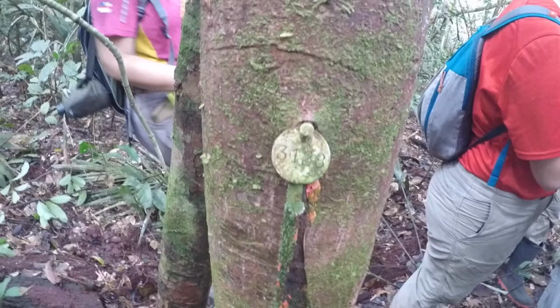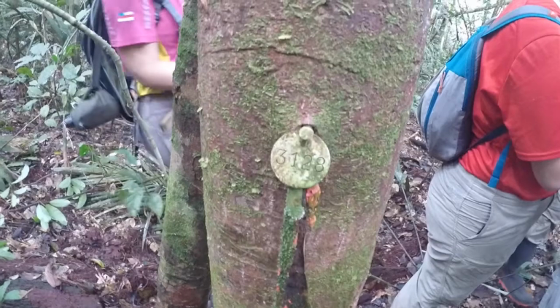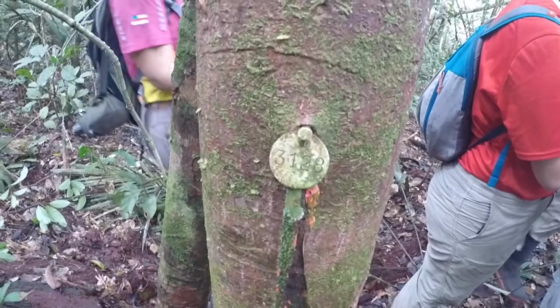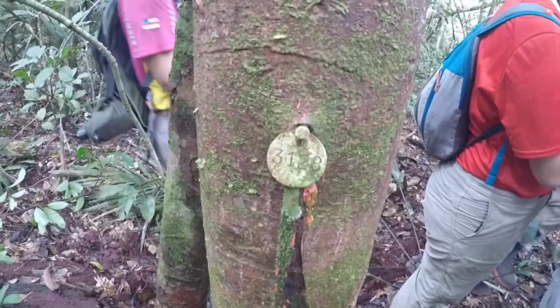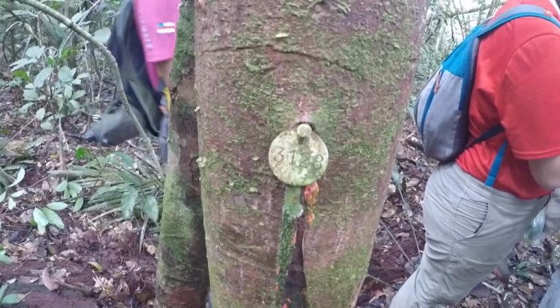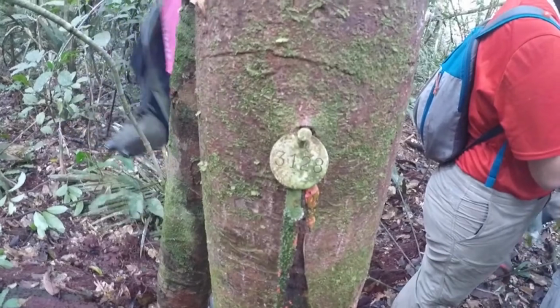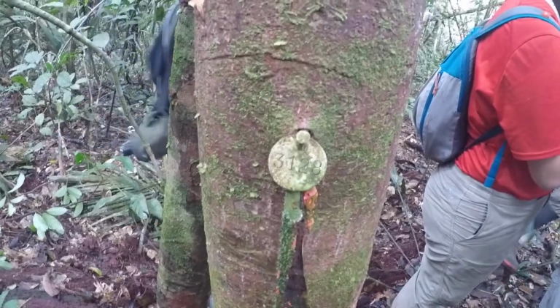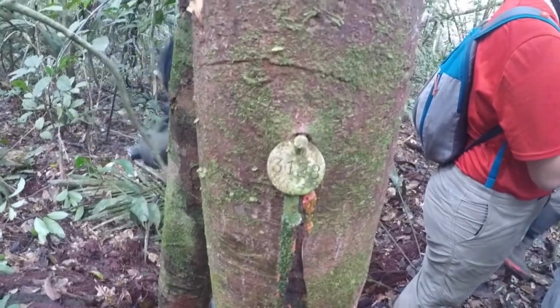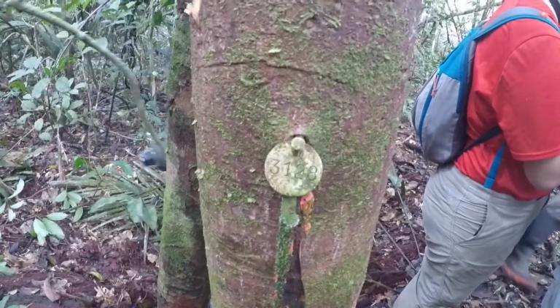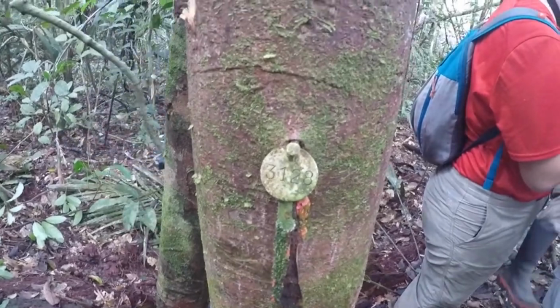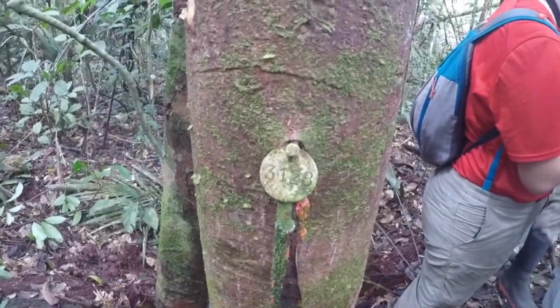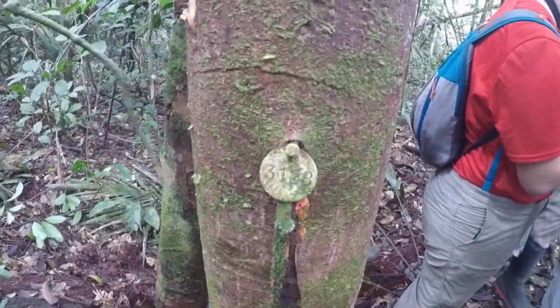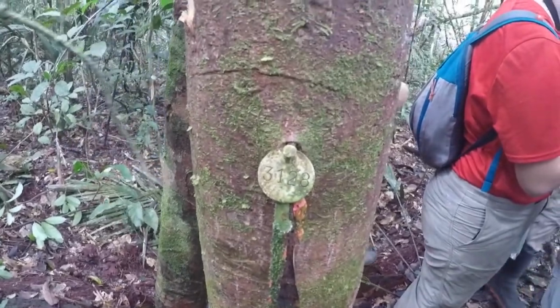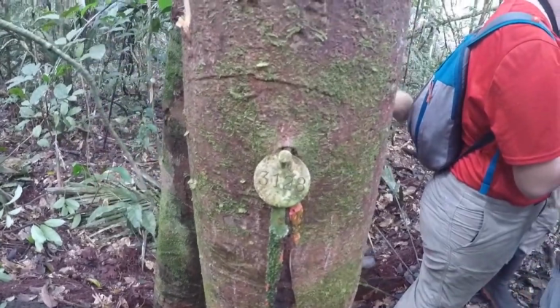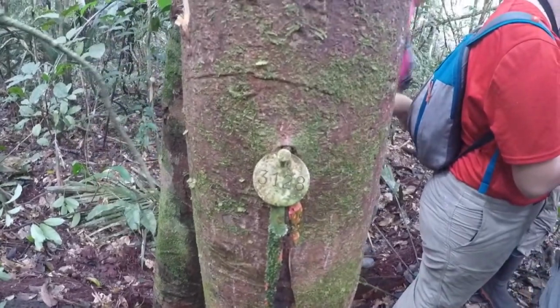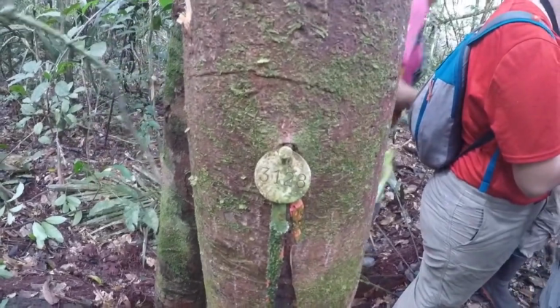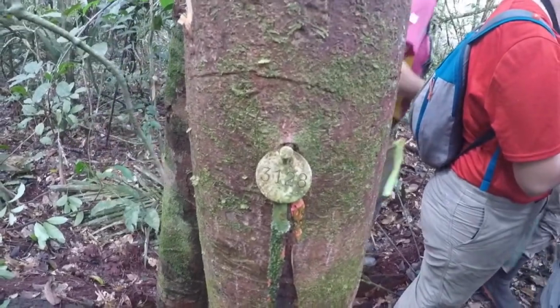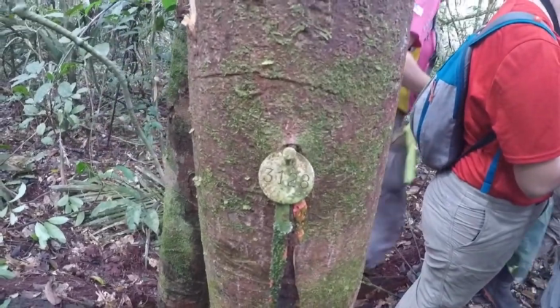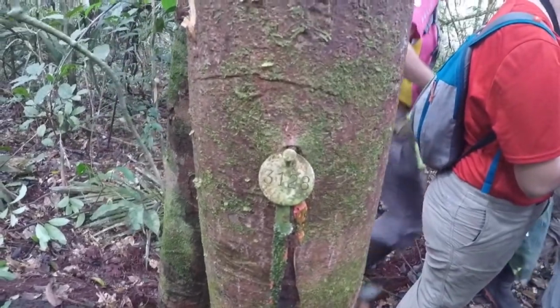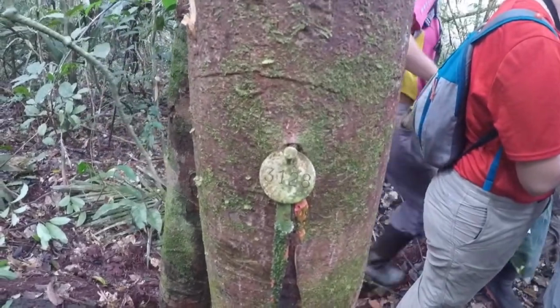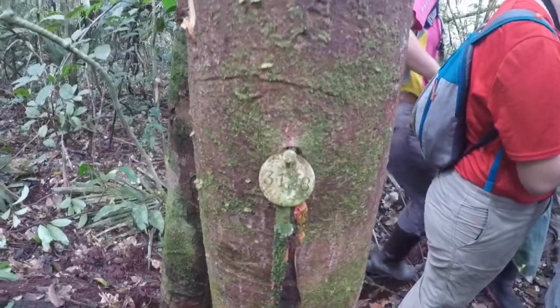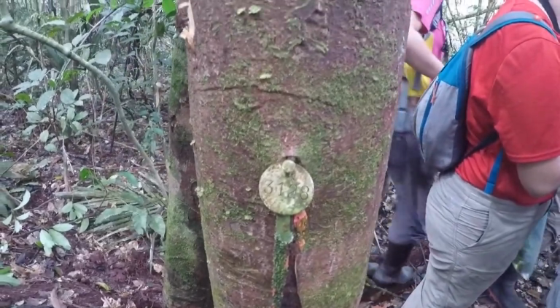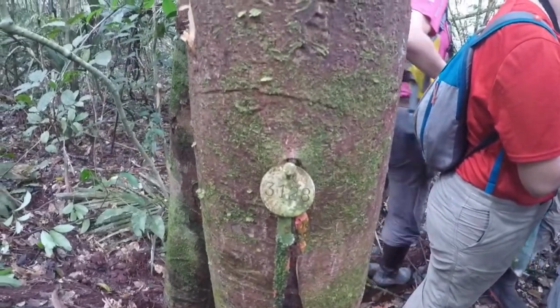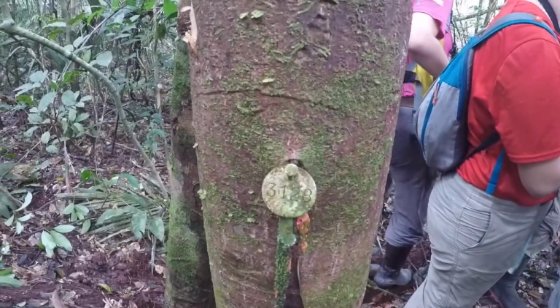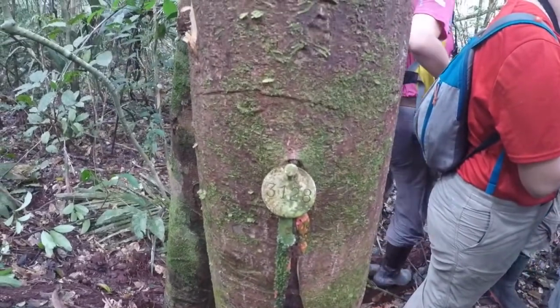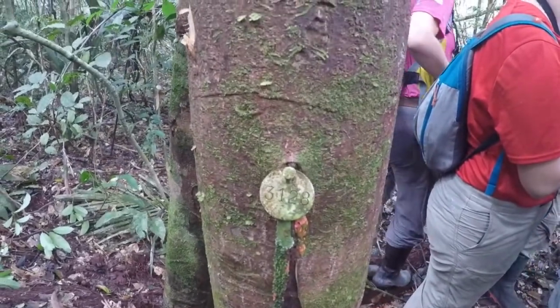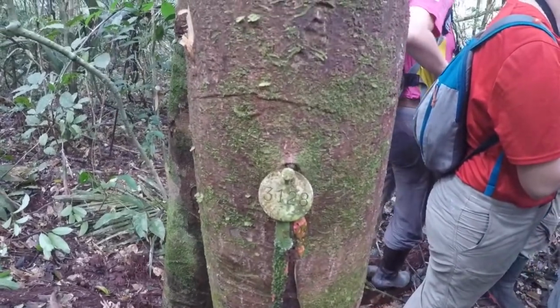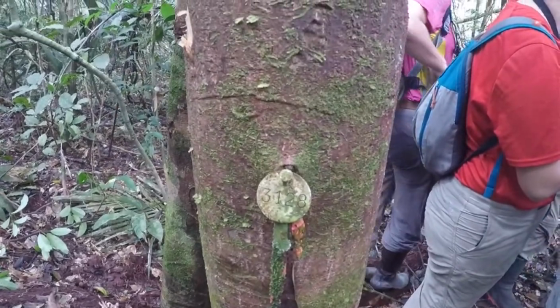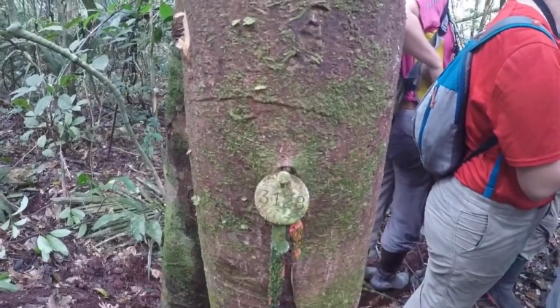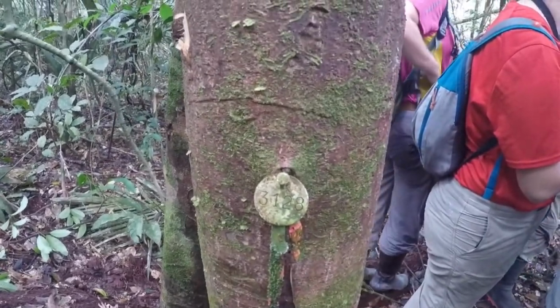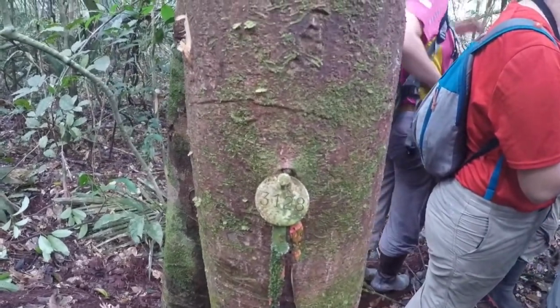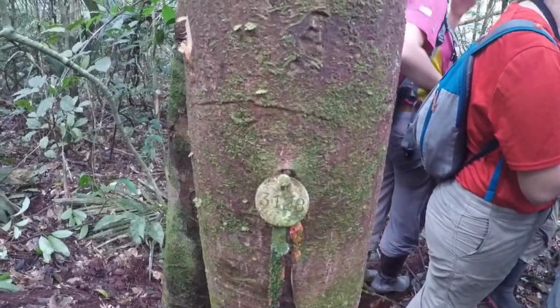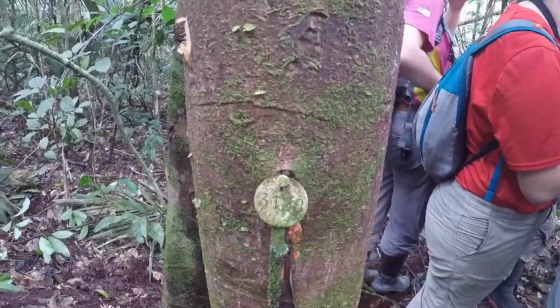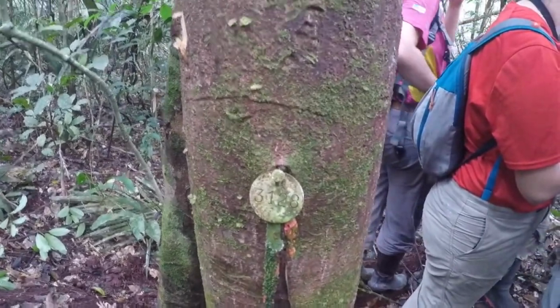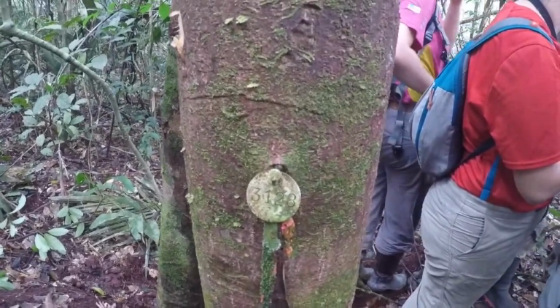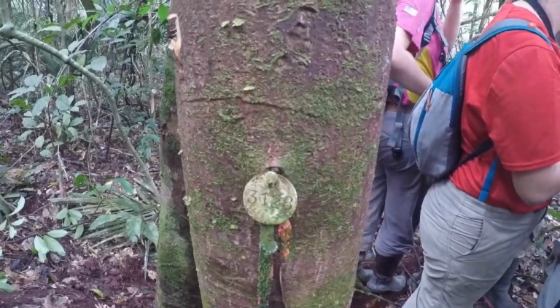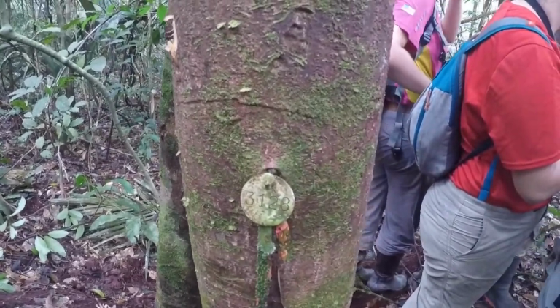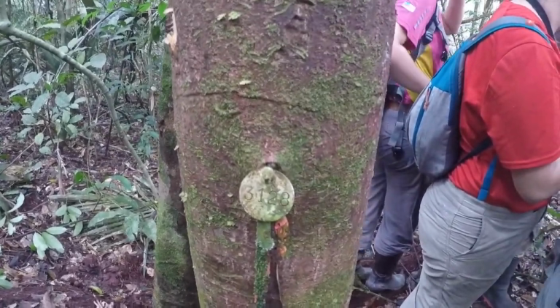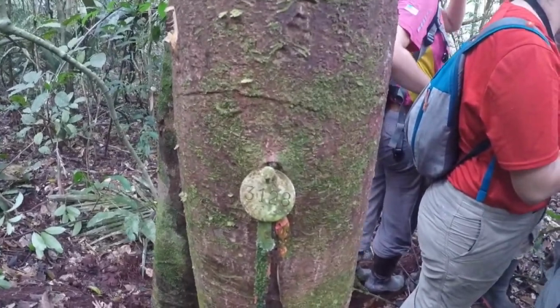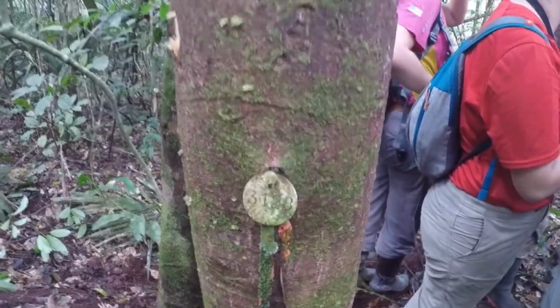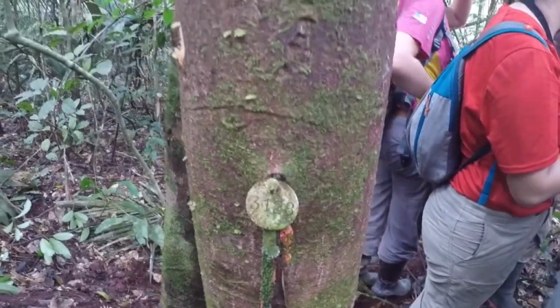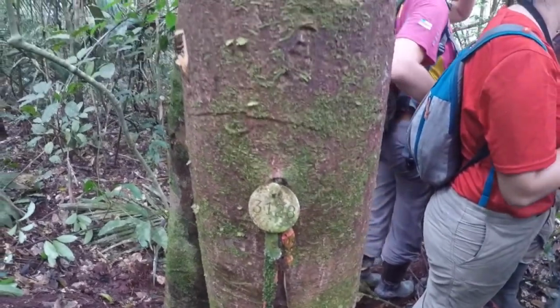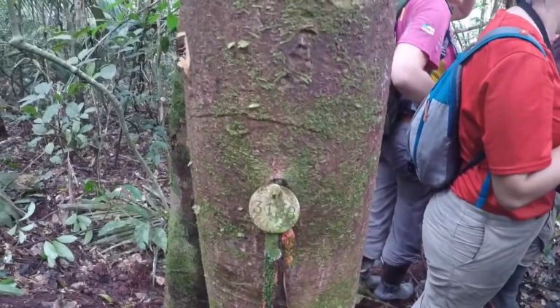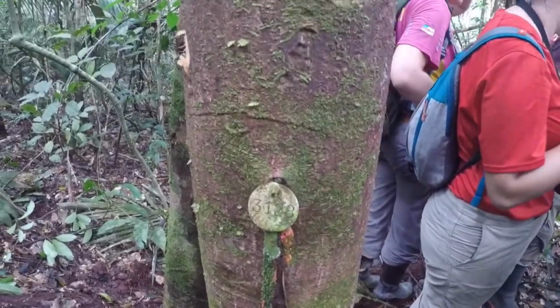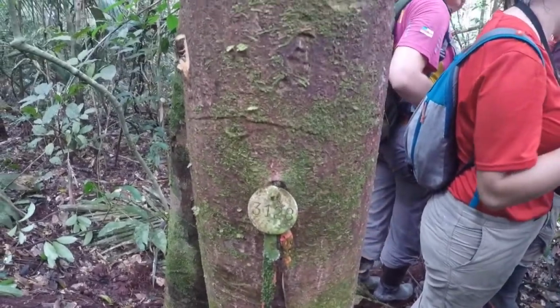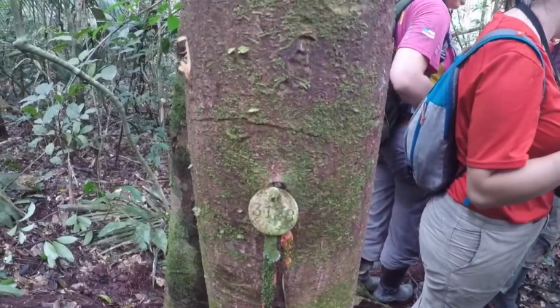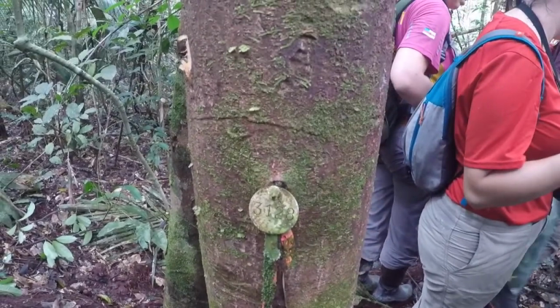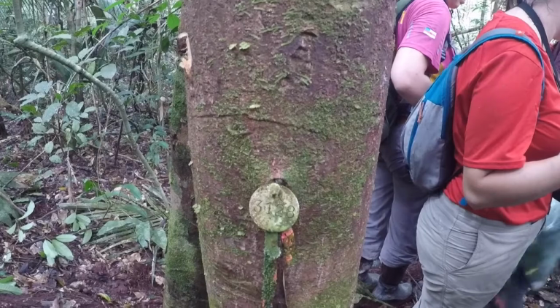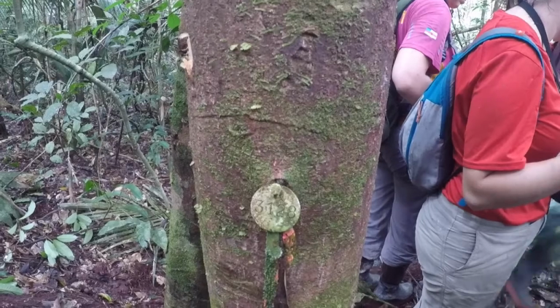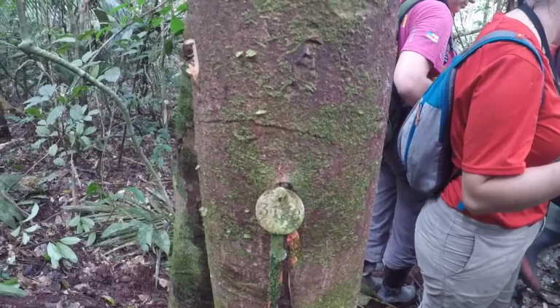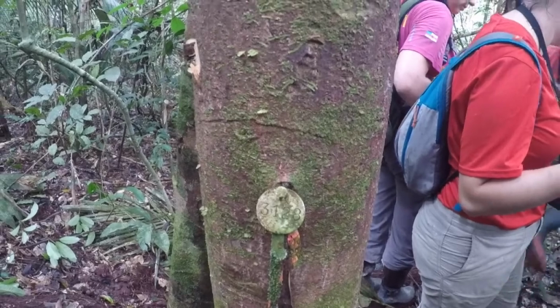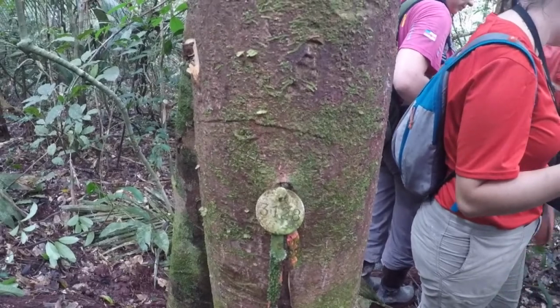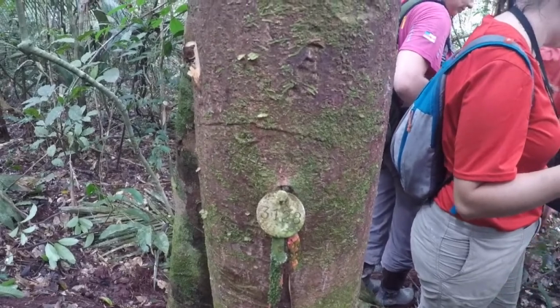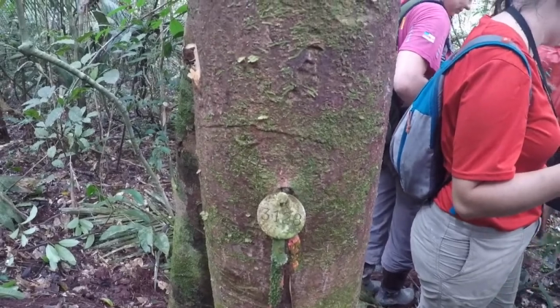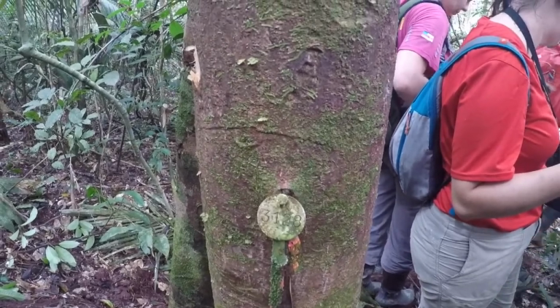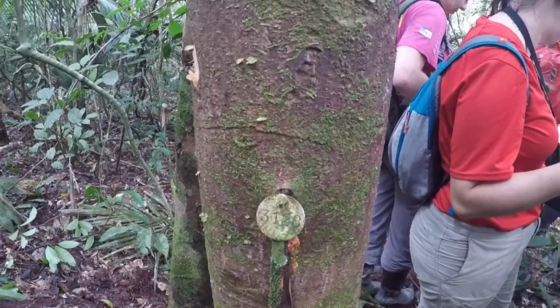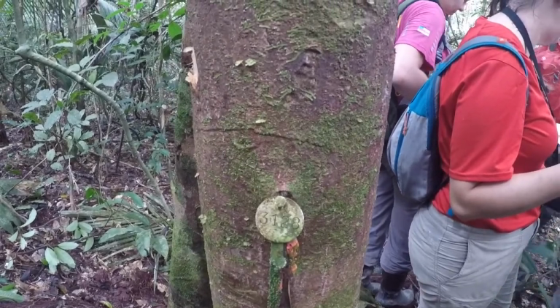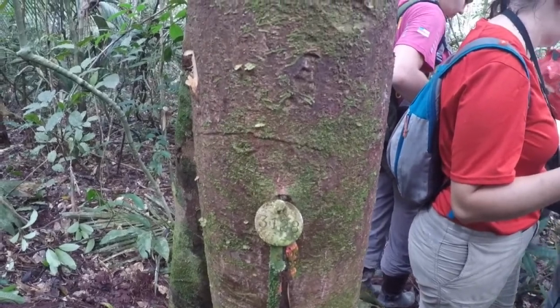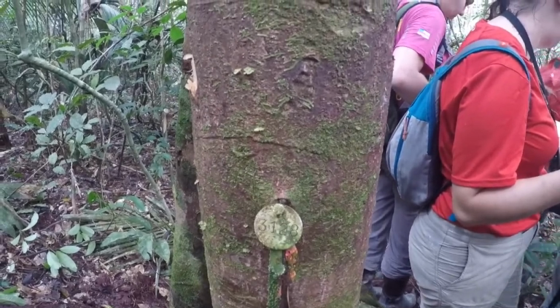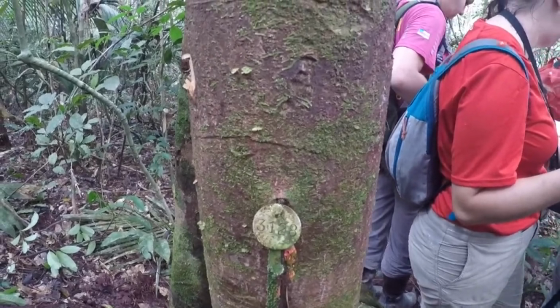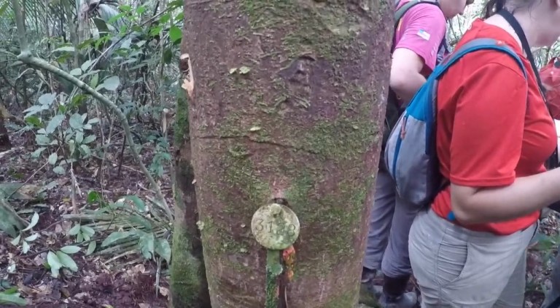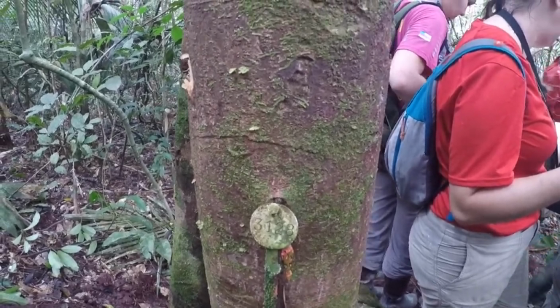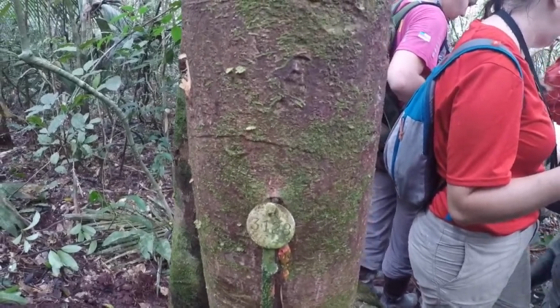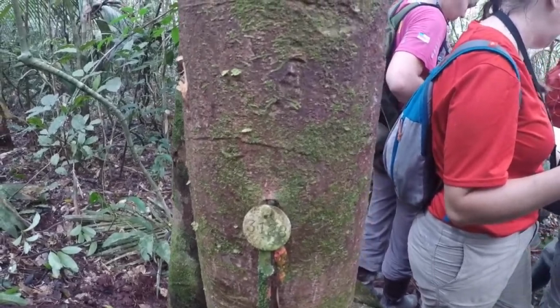Here we have tree number 3128, Lecythis graciana, which was originally identified as Lecythis poitoii.